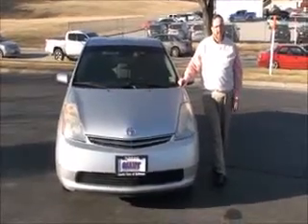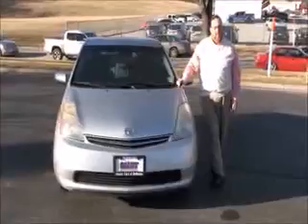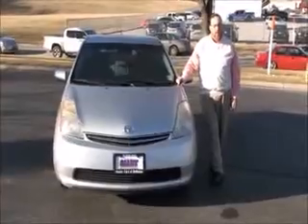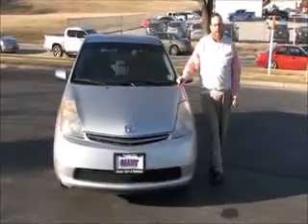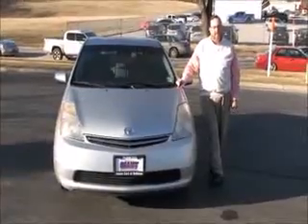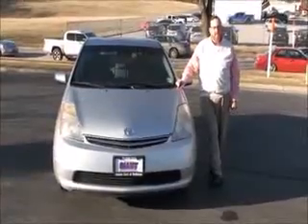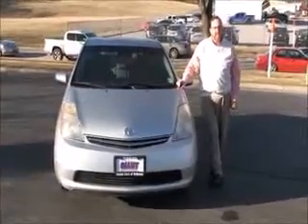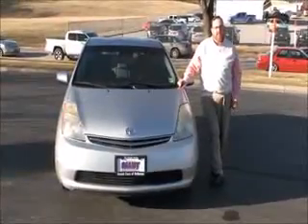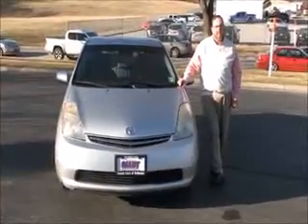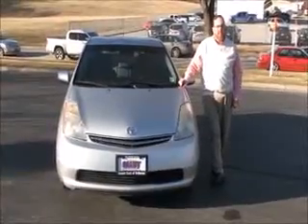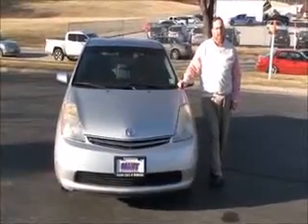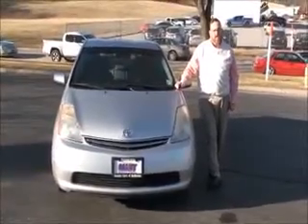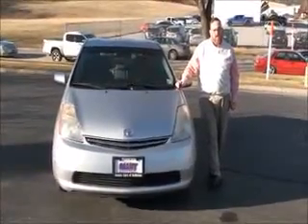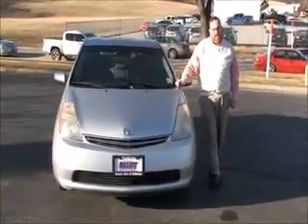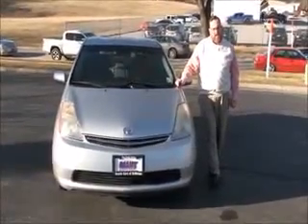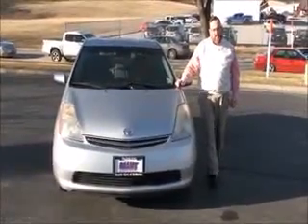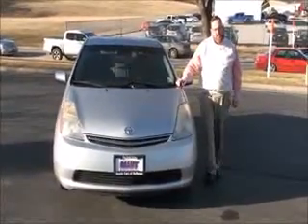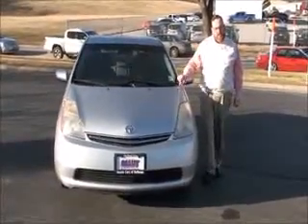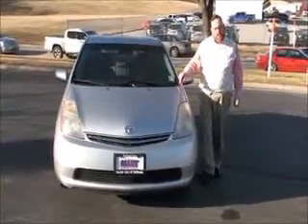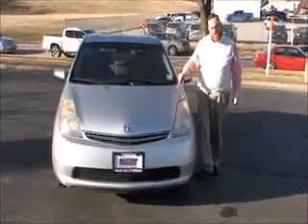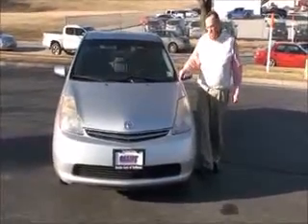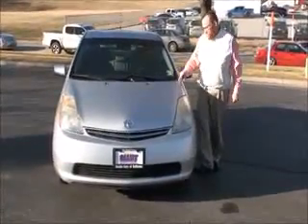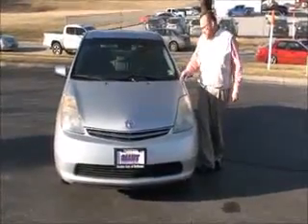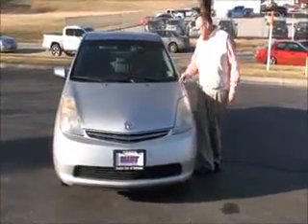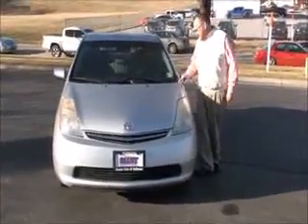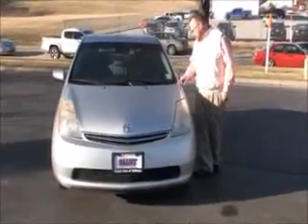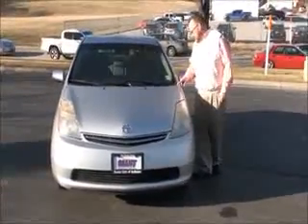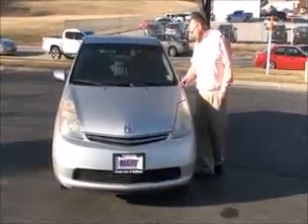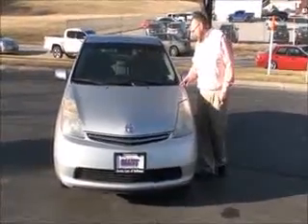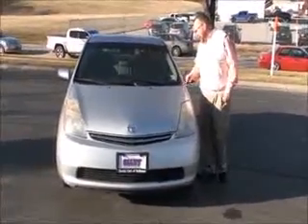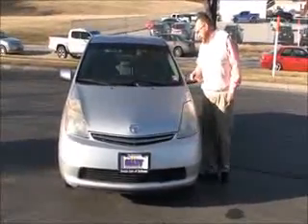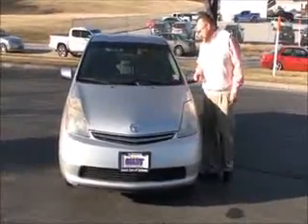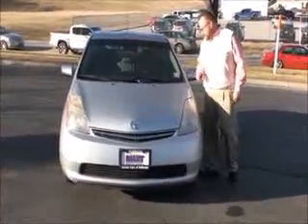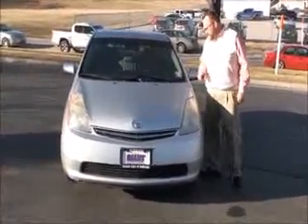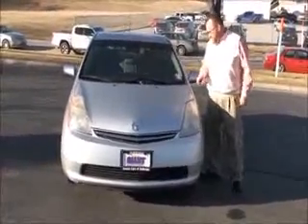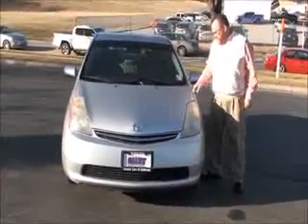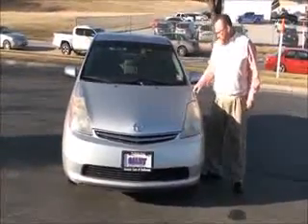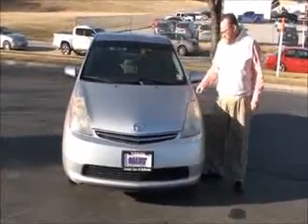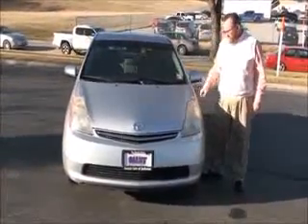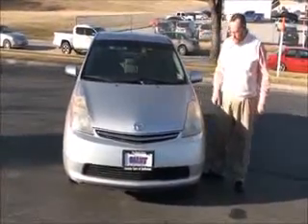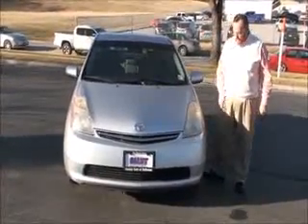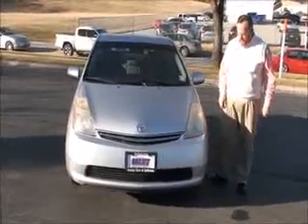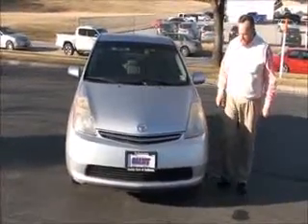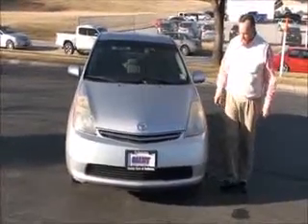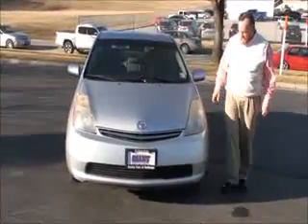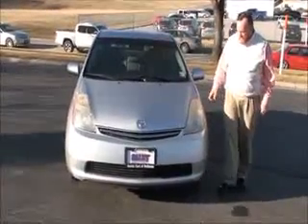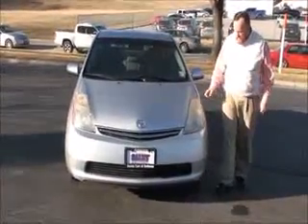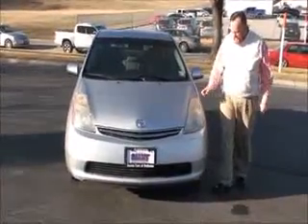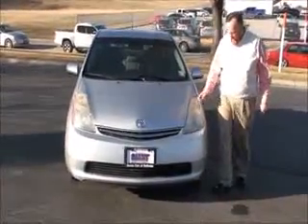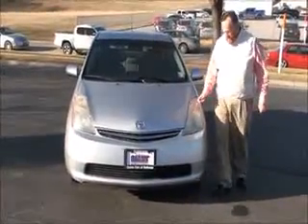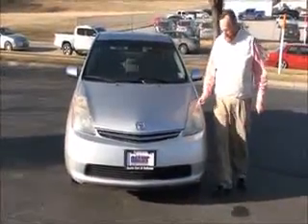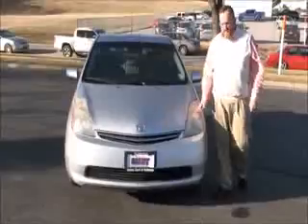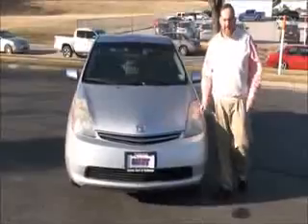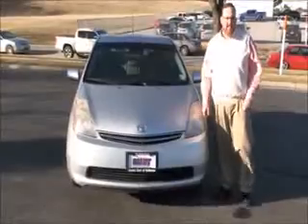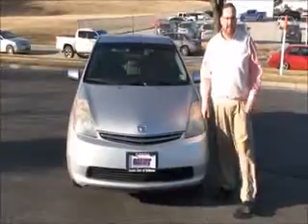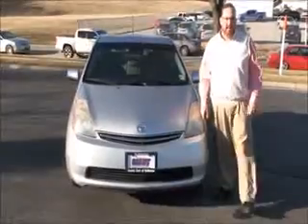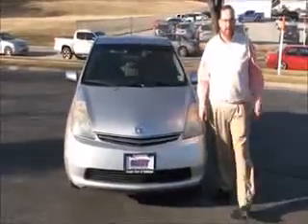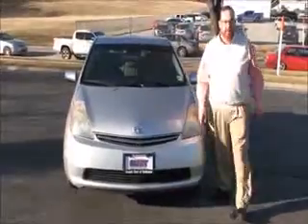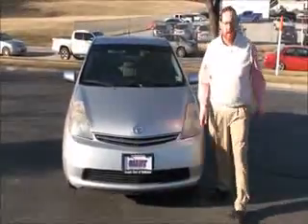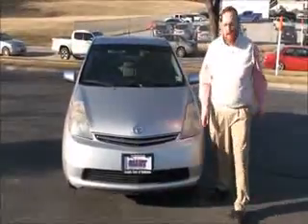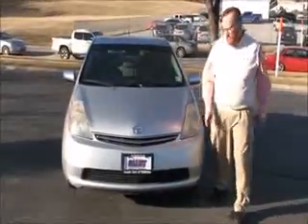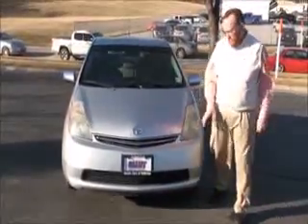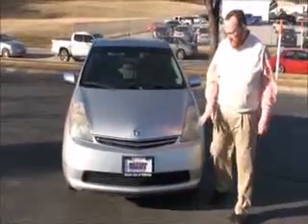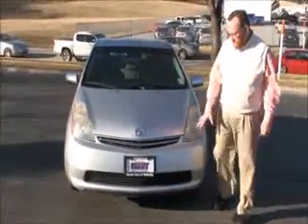Ryan Kelly here for the Honda Giant, here to show you this 2008 Toyota Prius. It's got 160,000 miles on it.